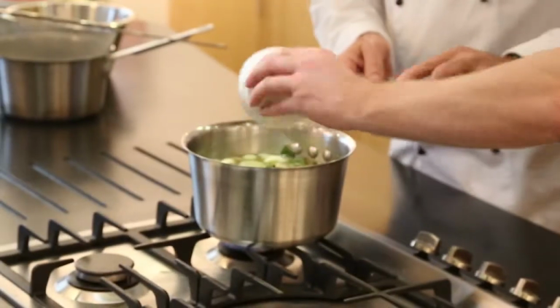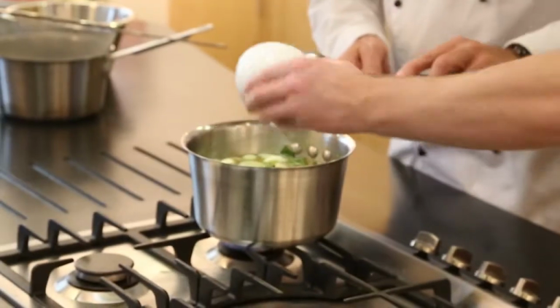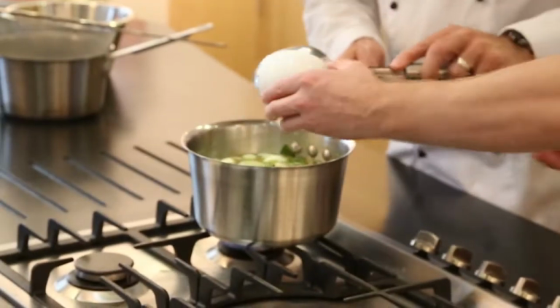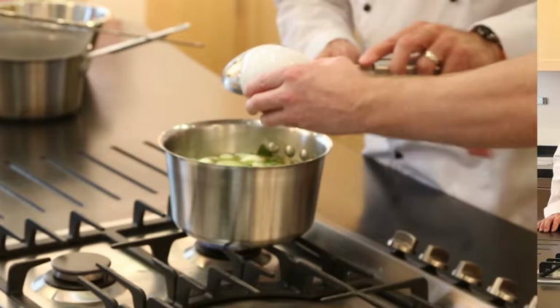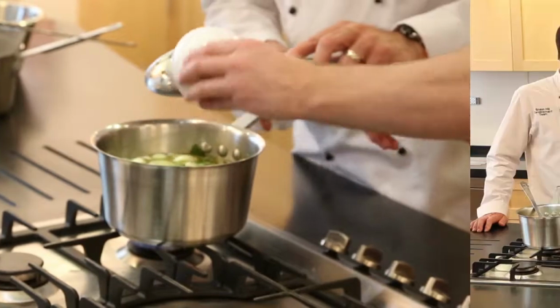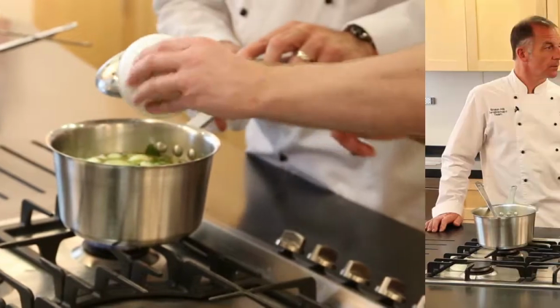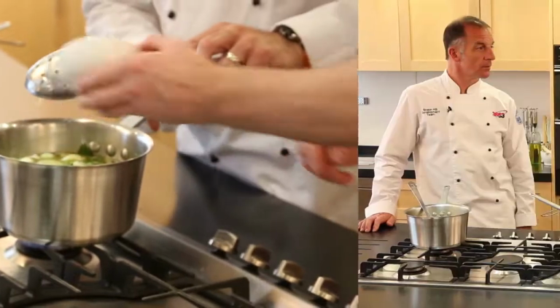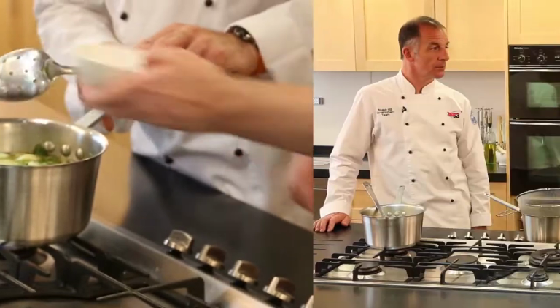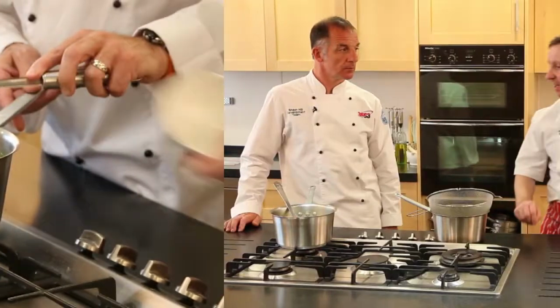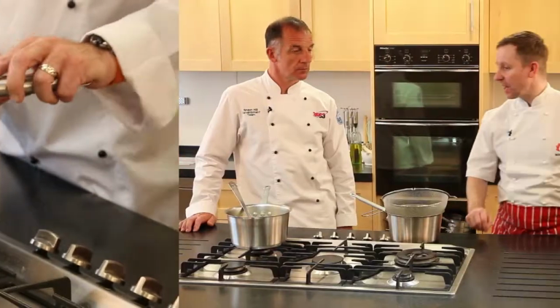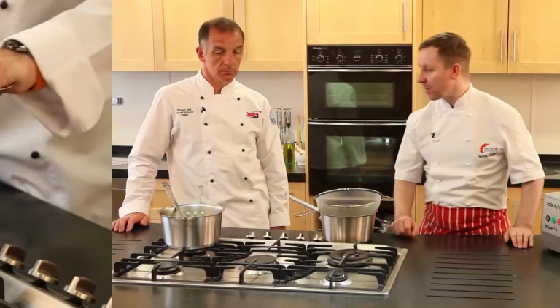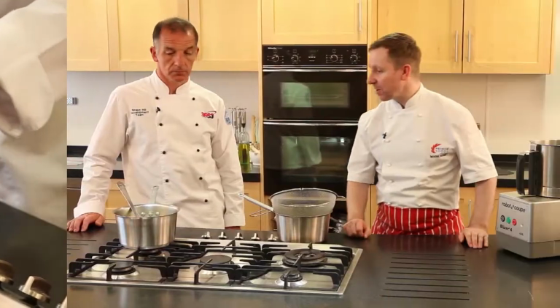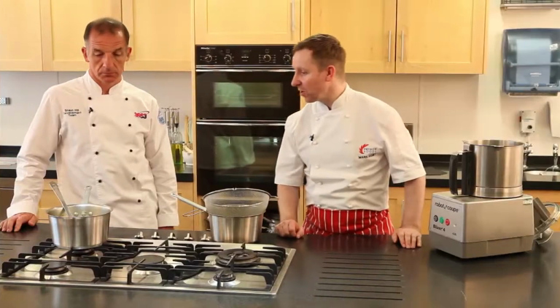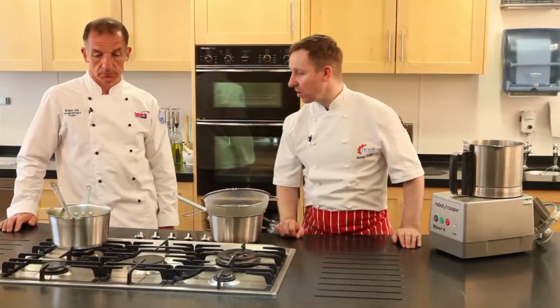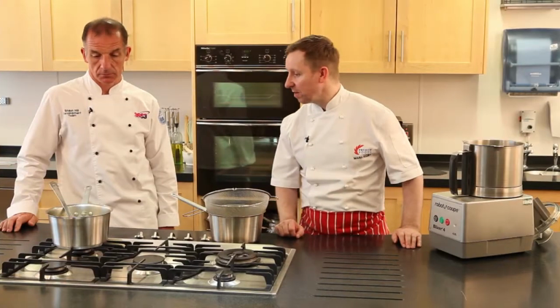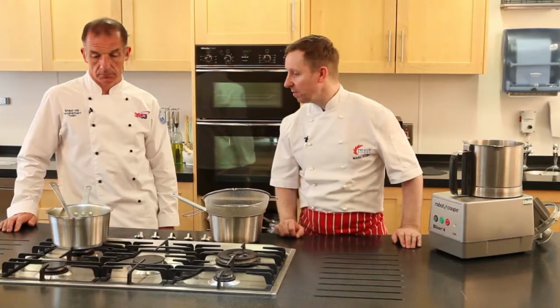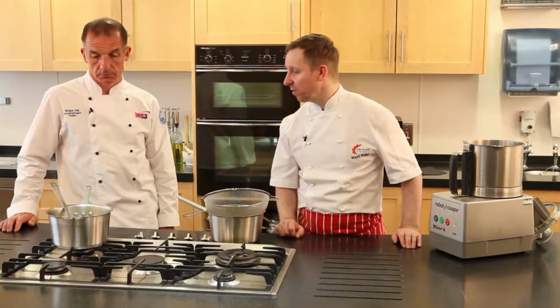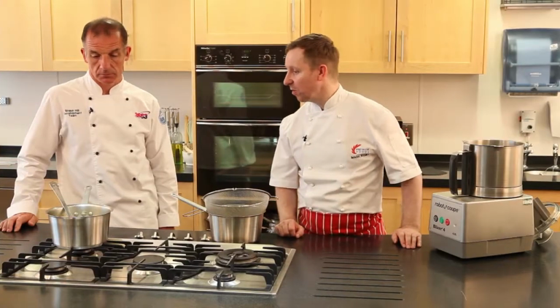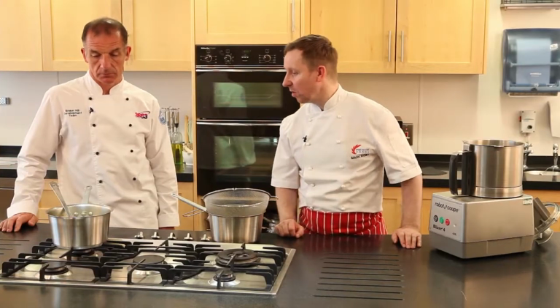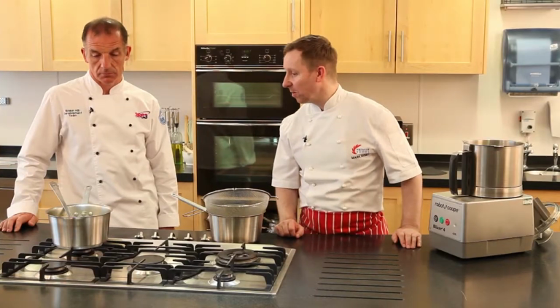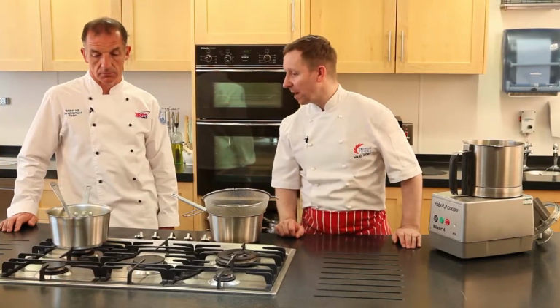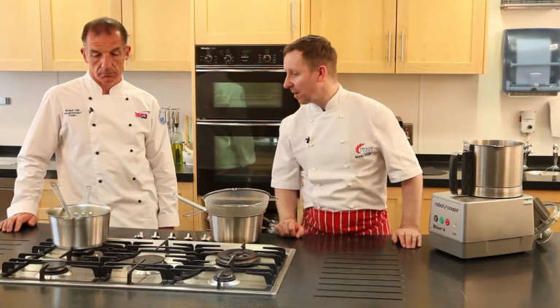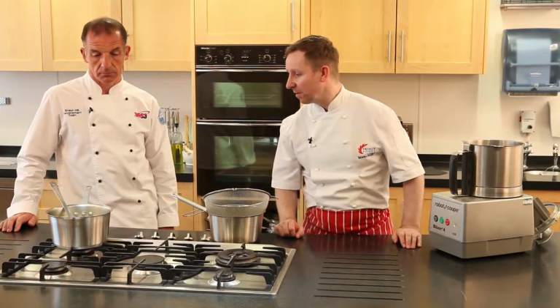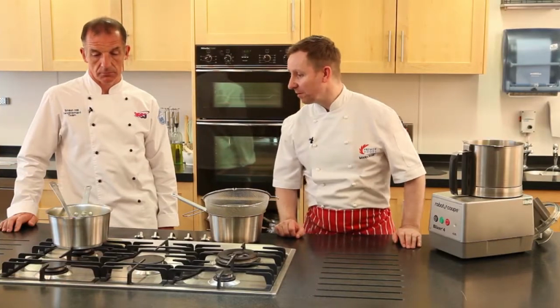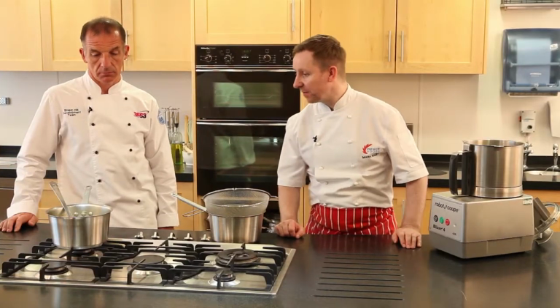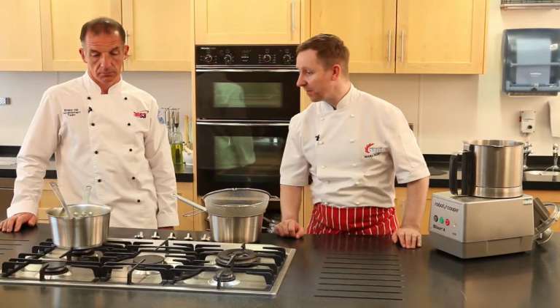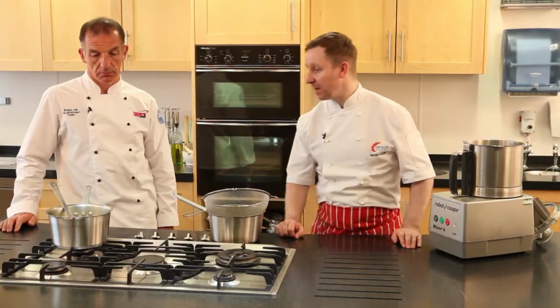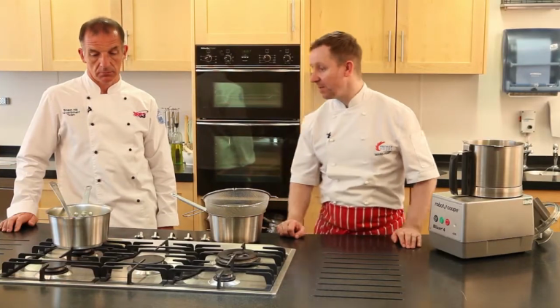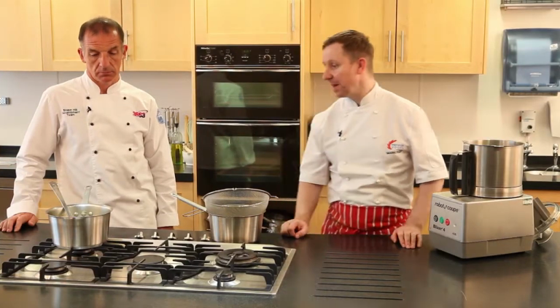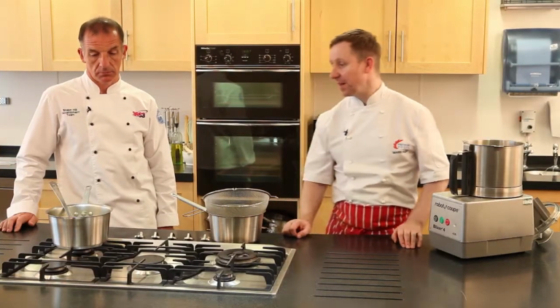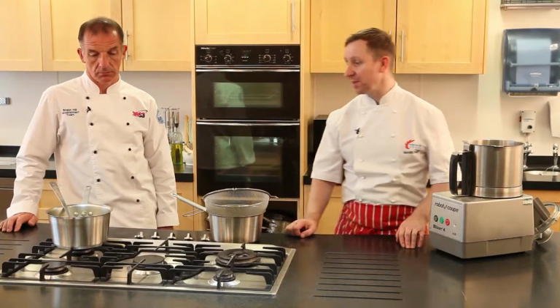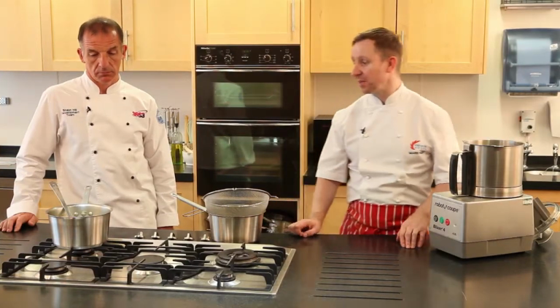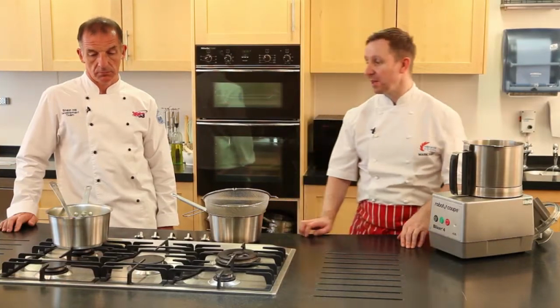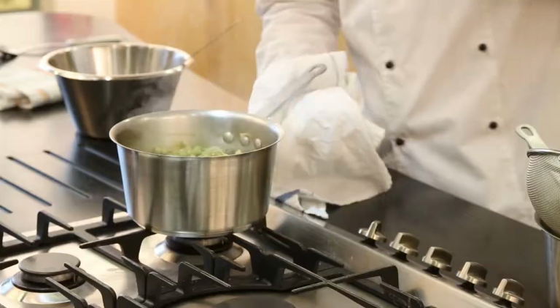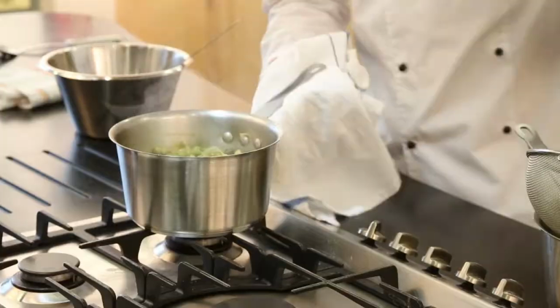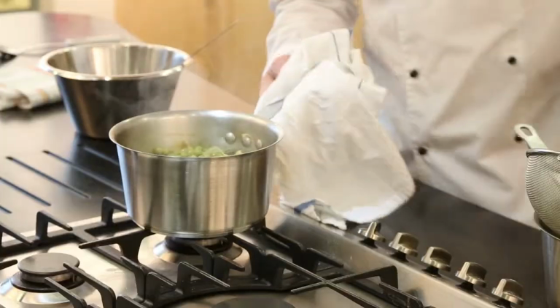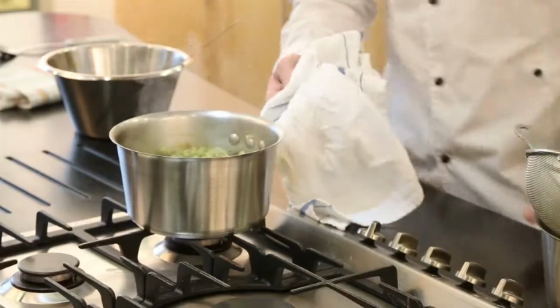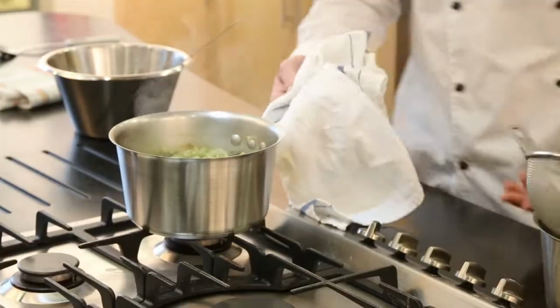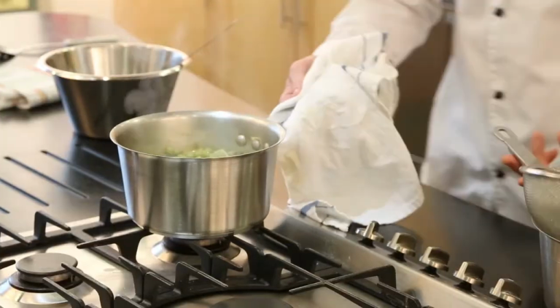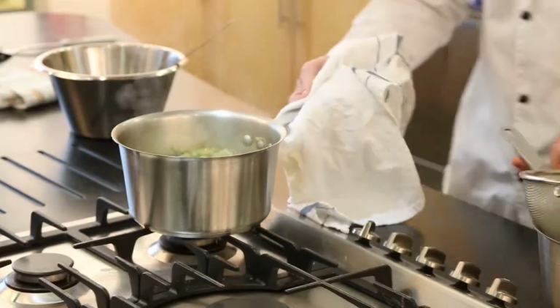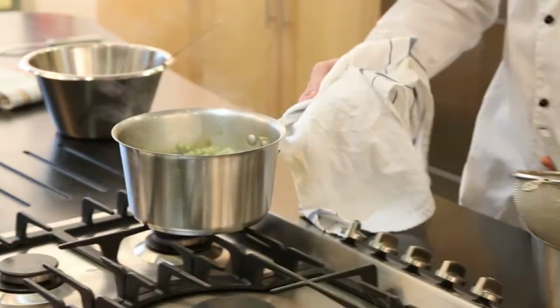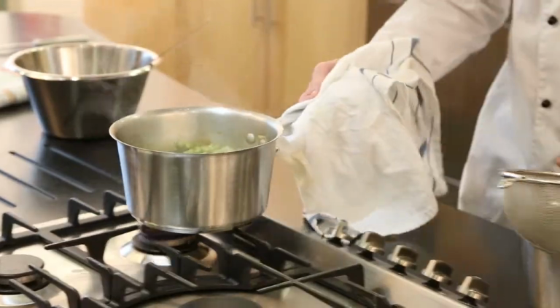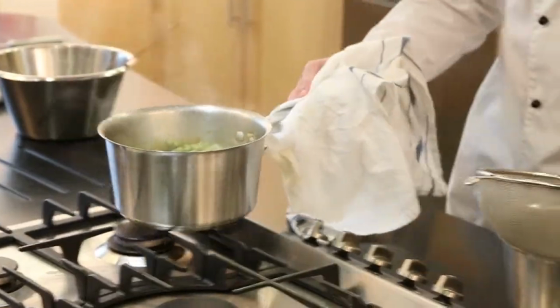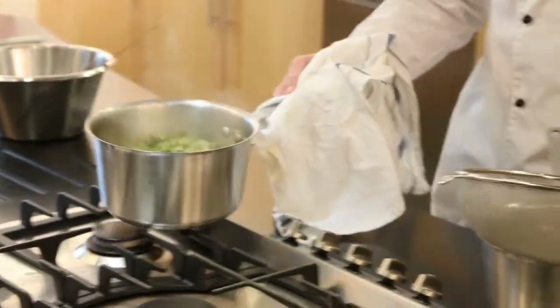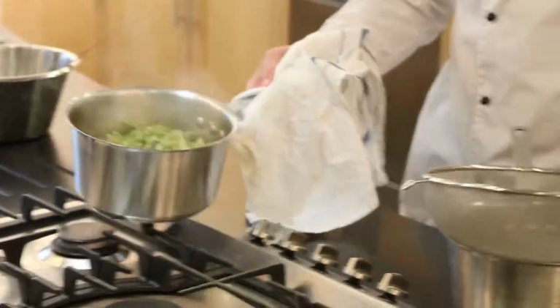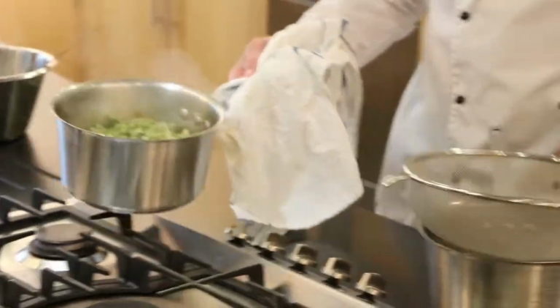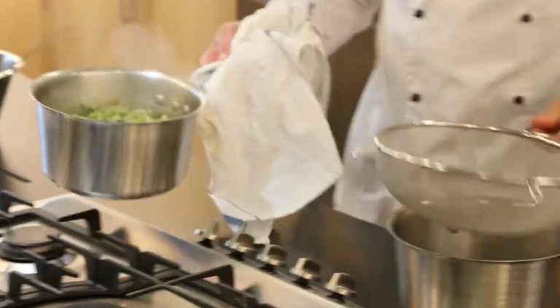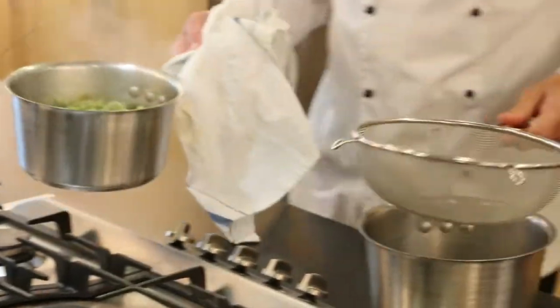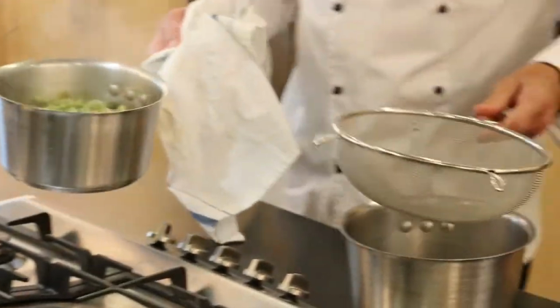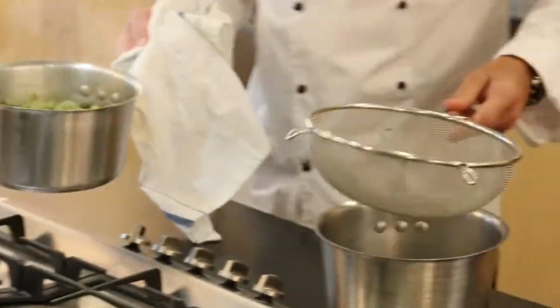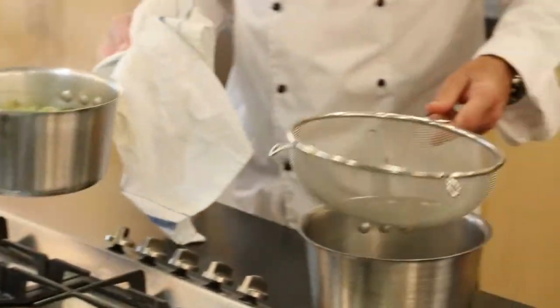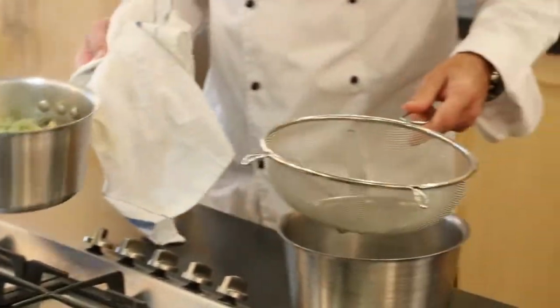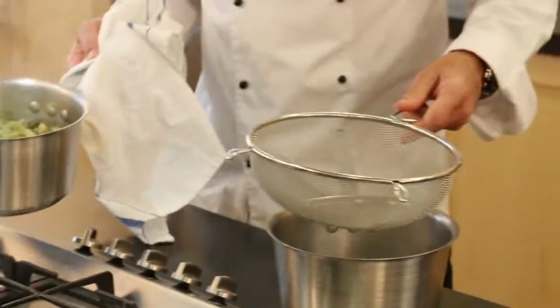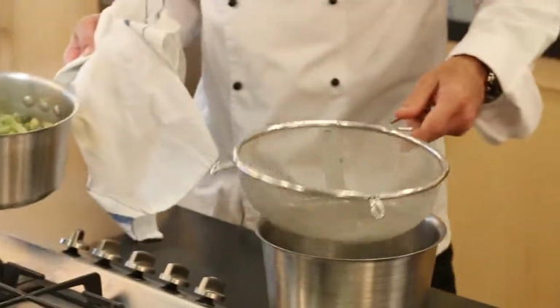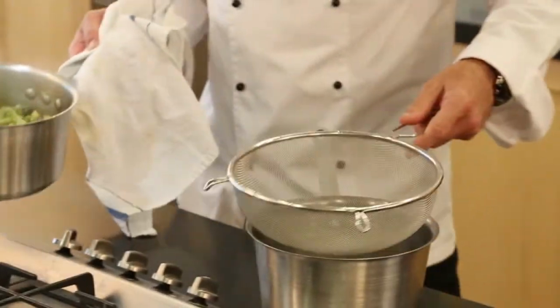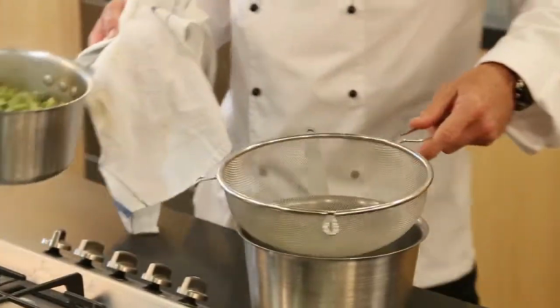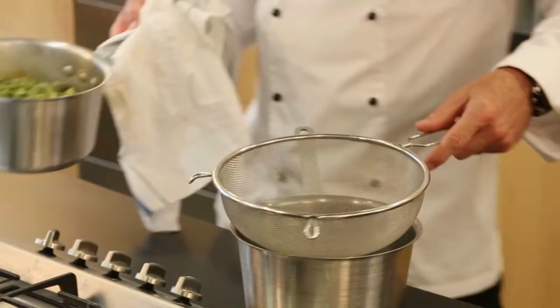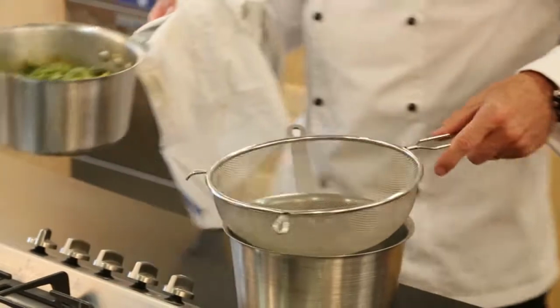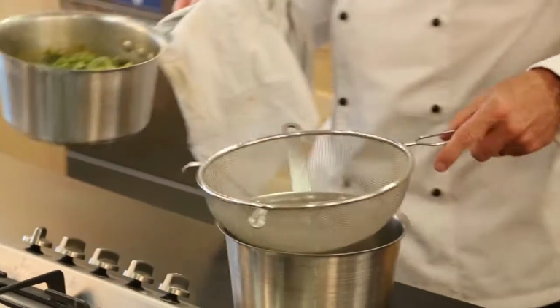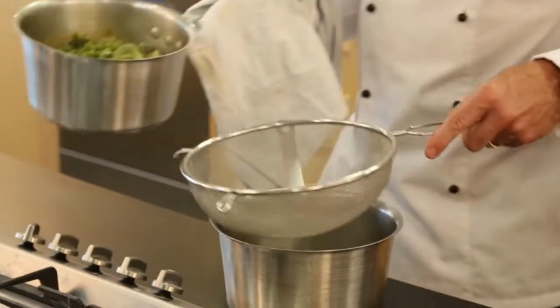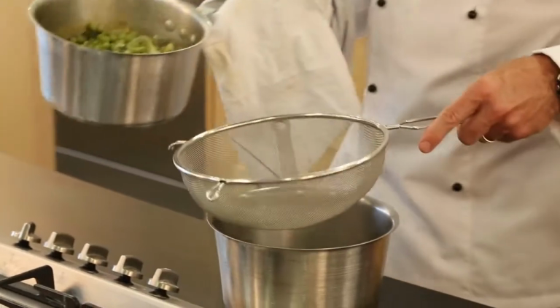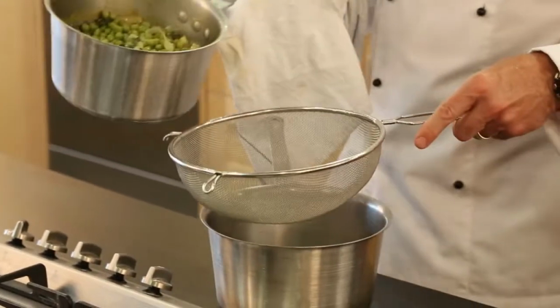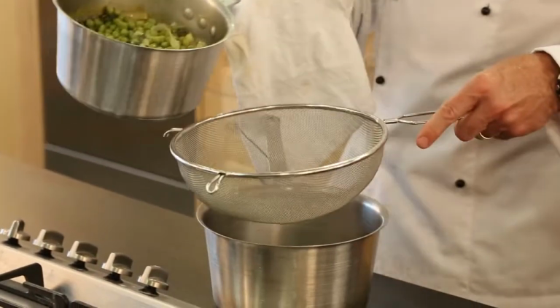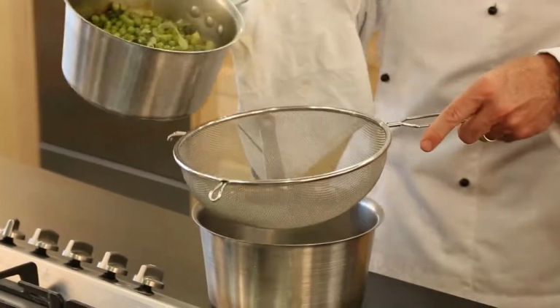The dish has now been cooking for about 15 minutes. Fresh smelling on this soup — it's absolutely superb.